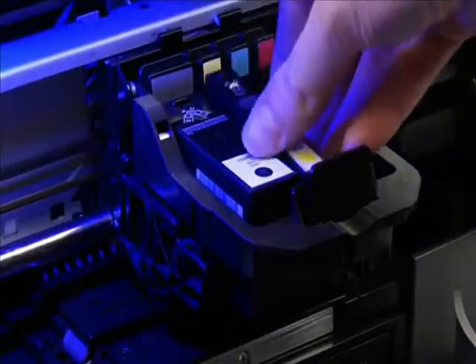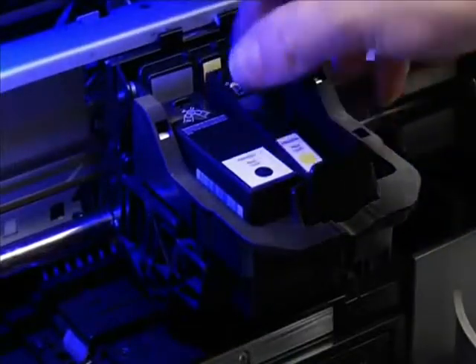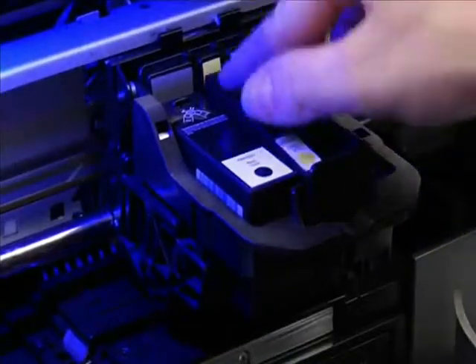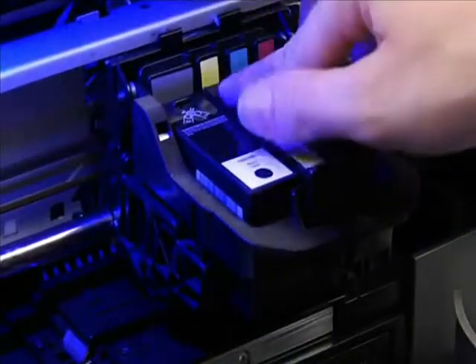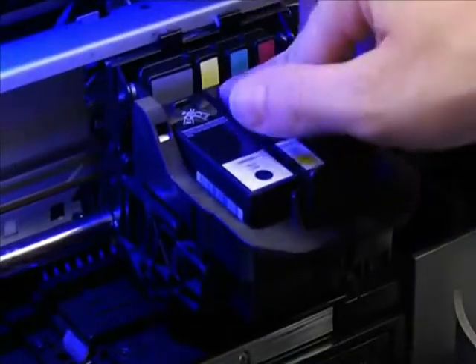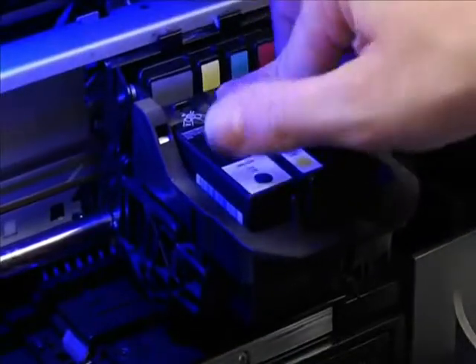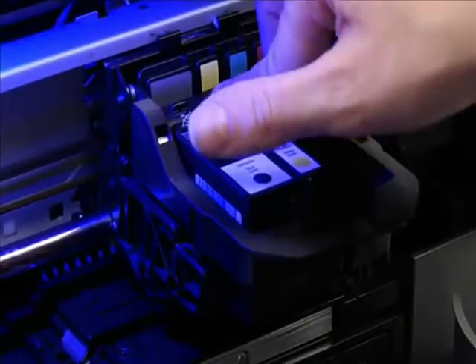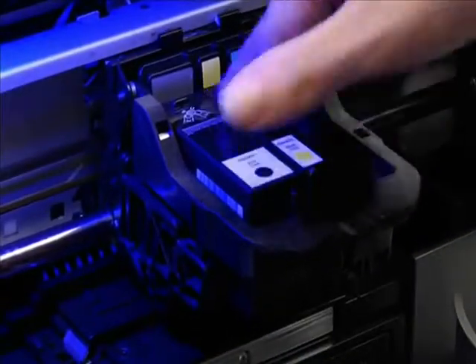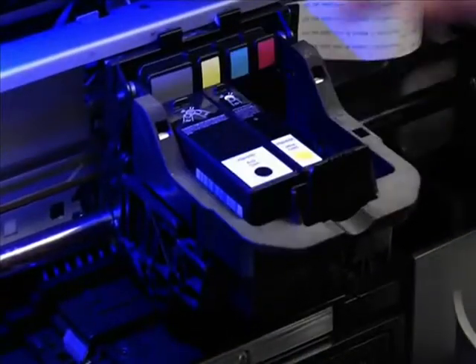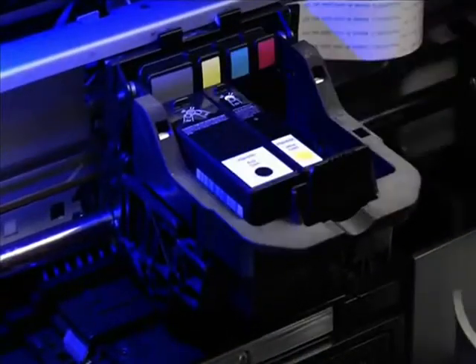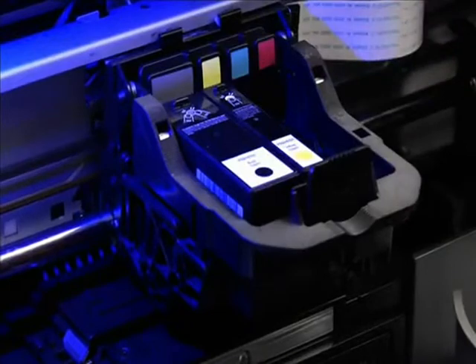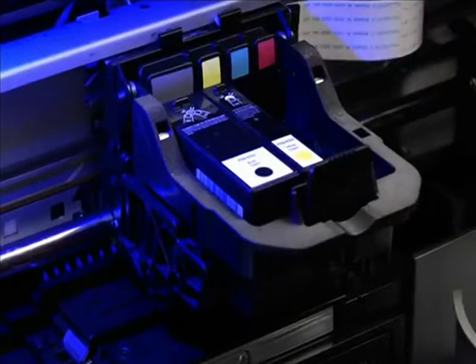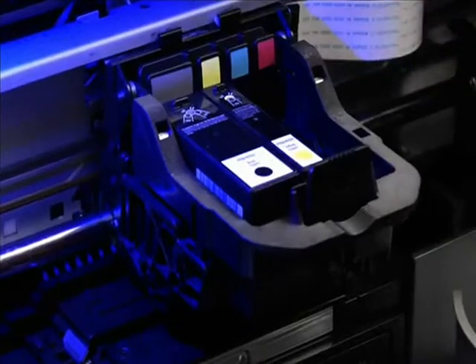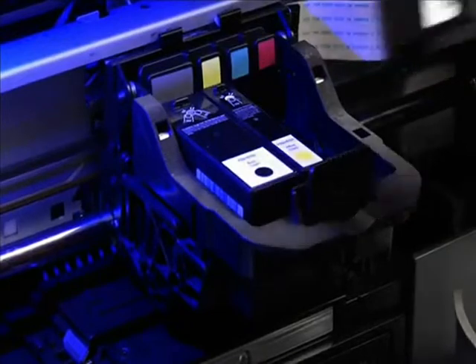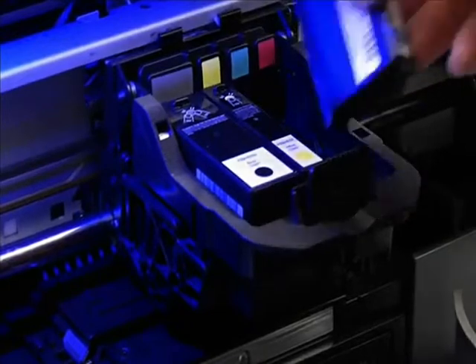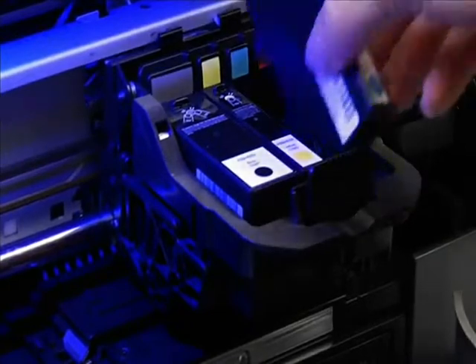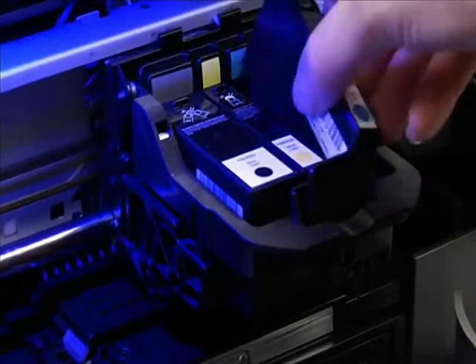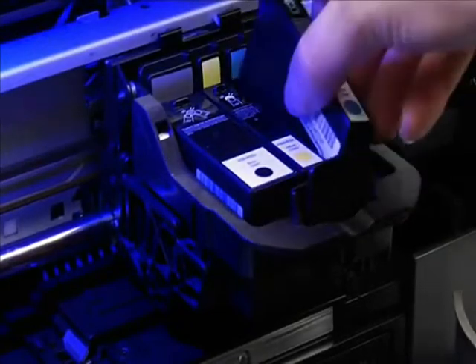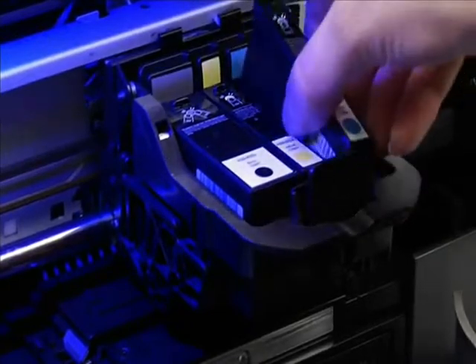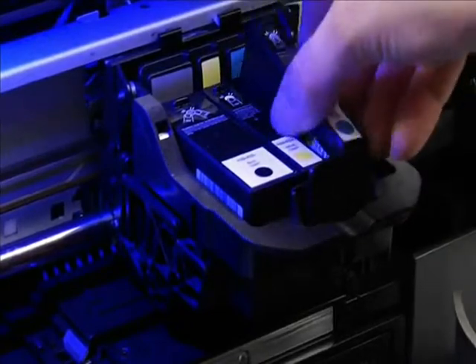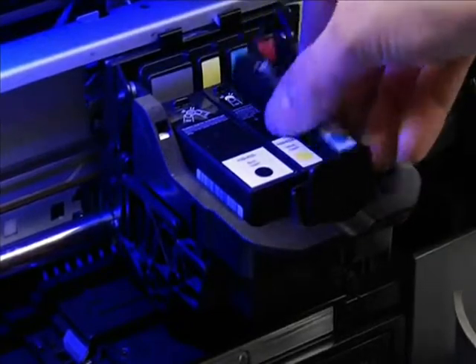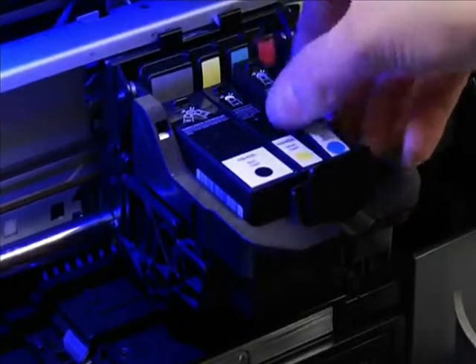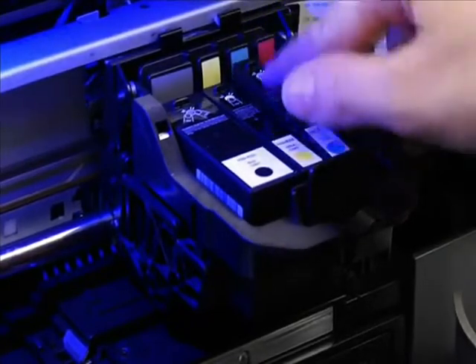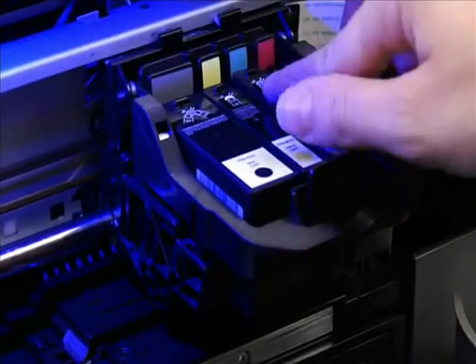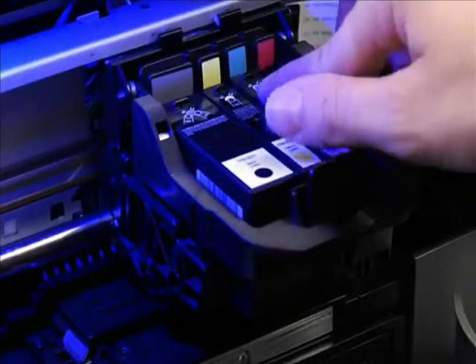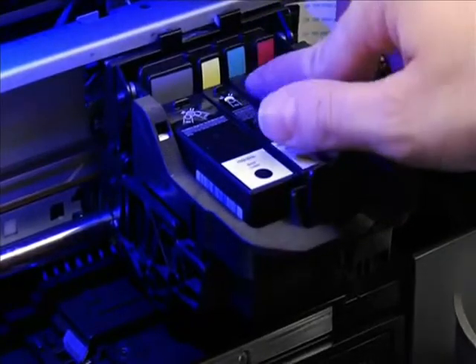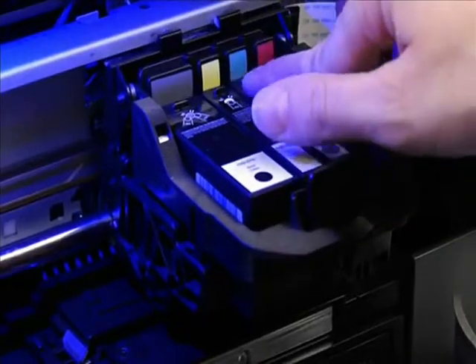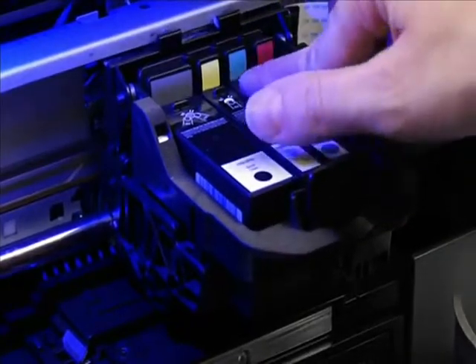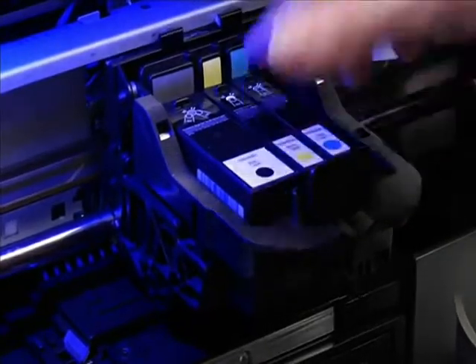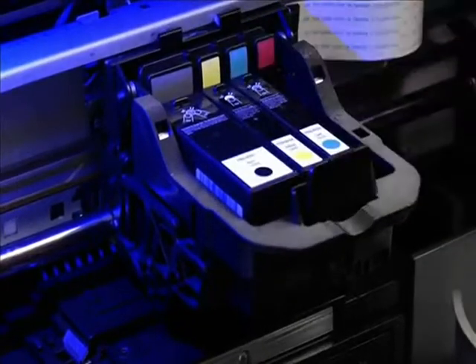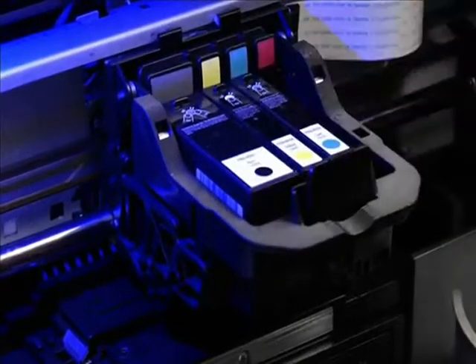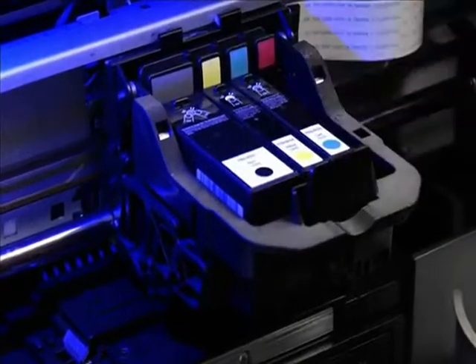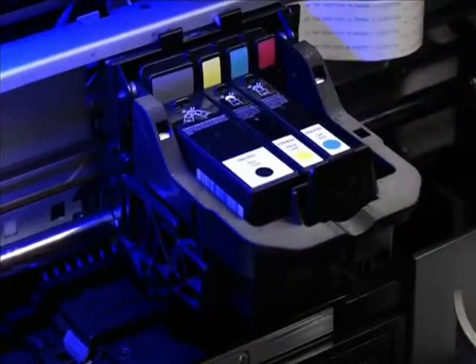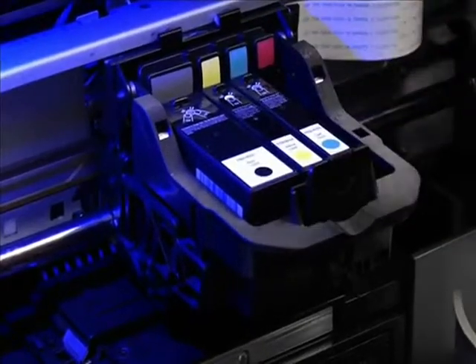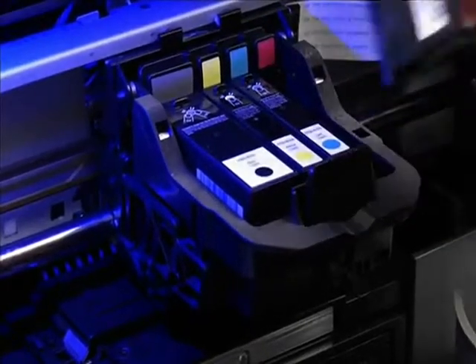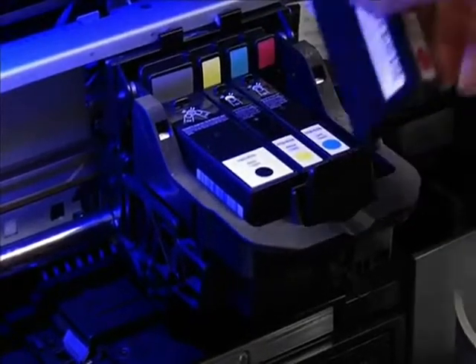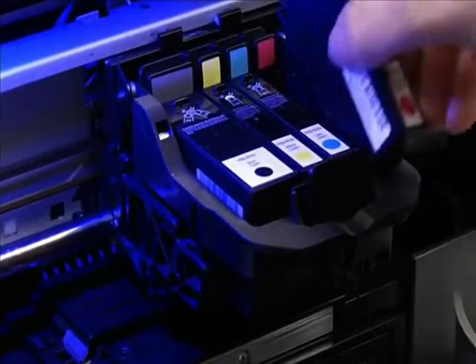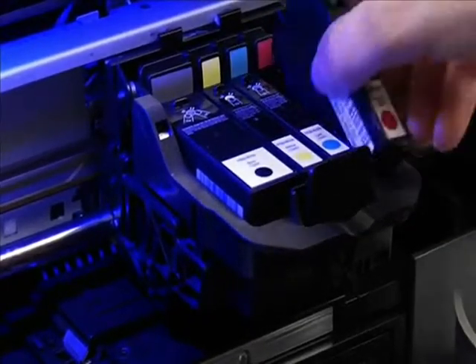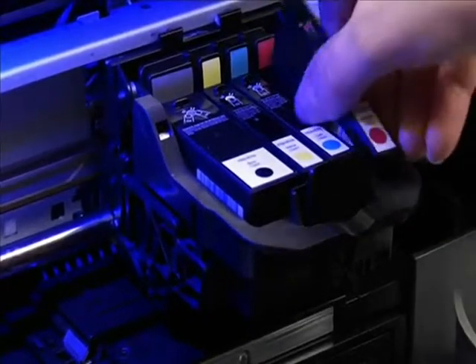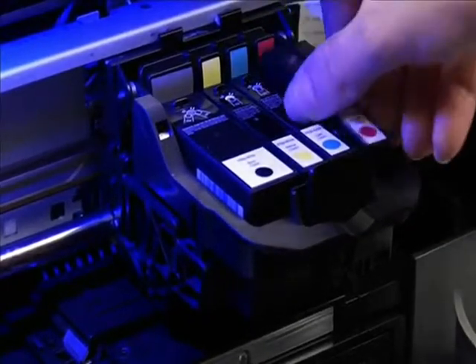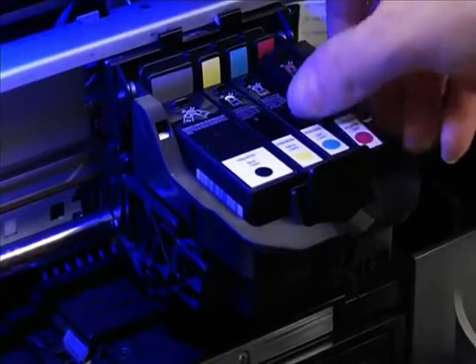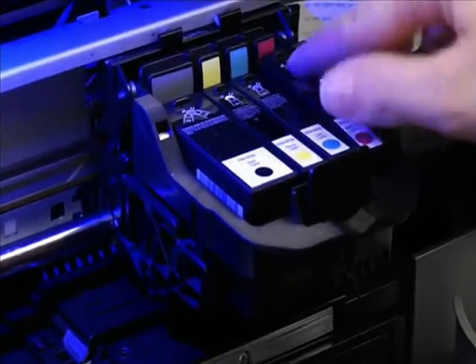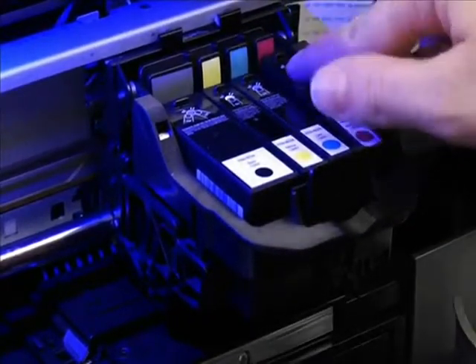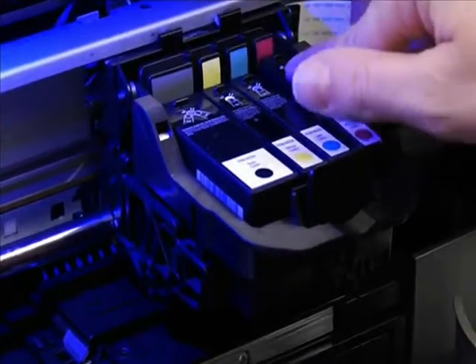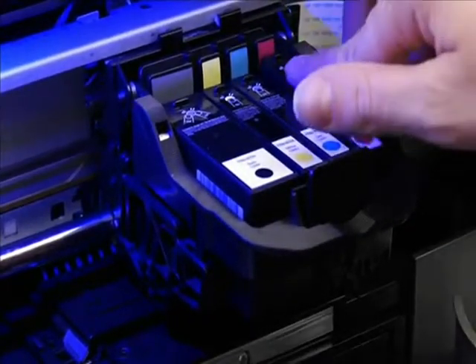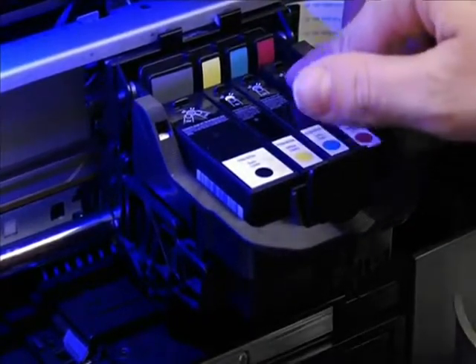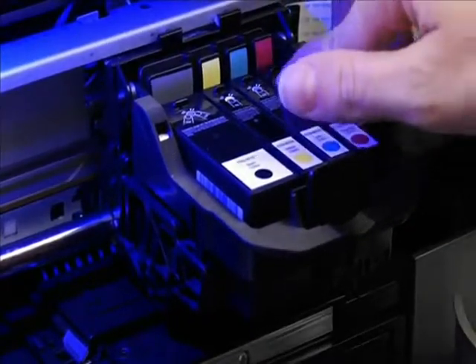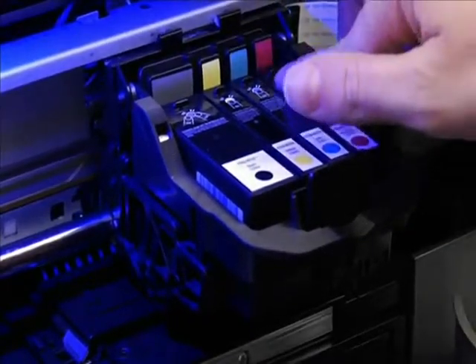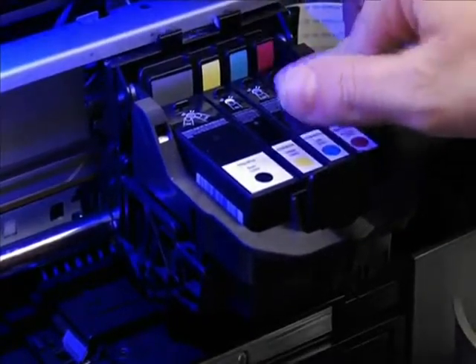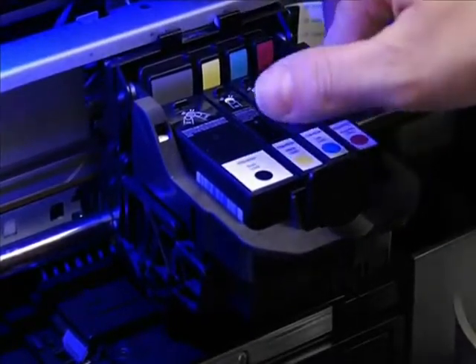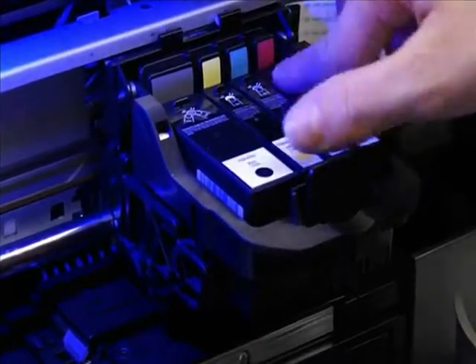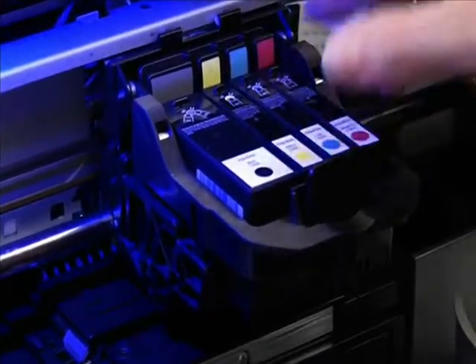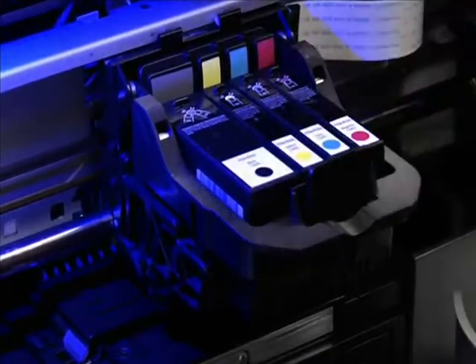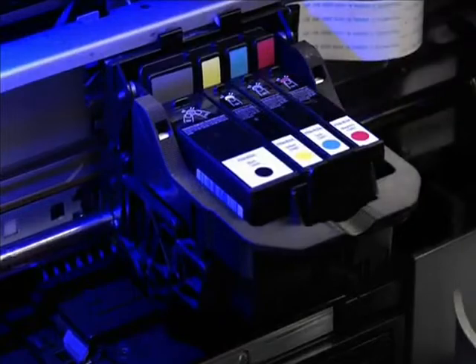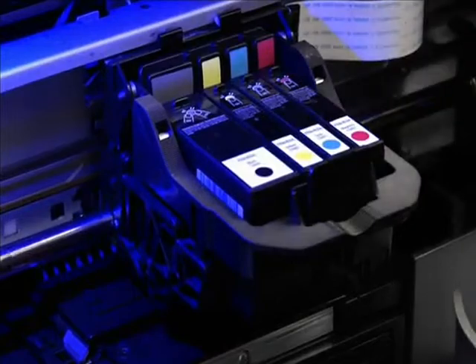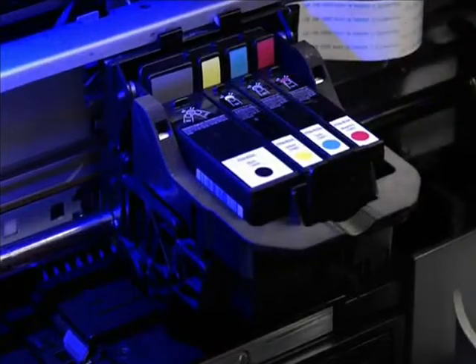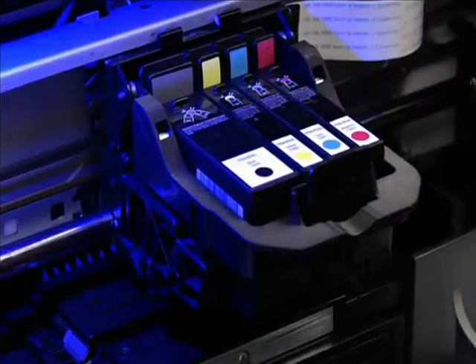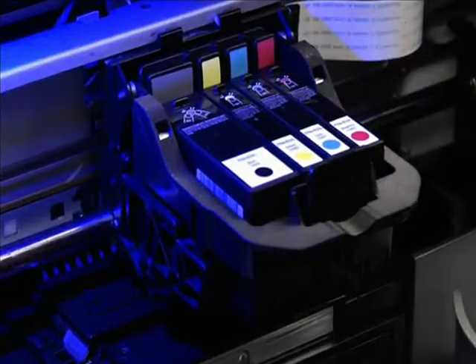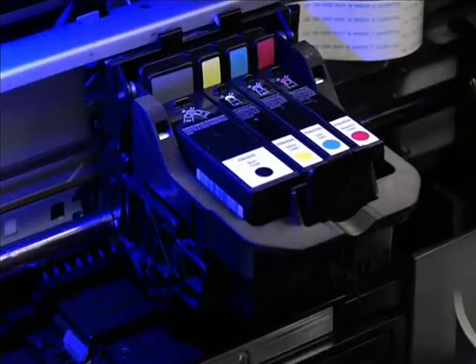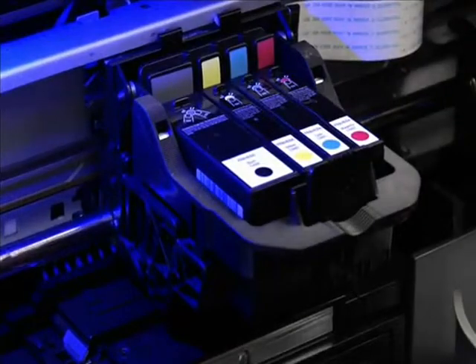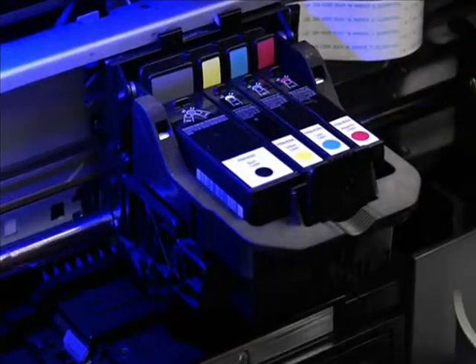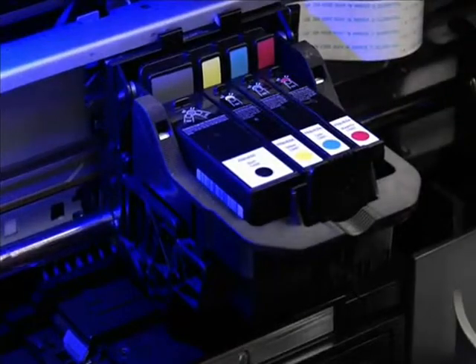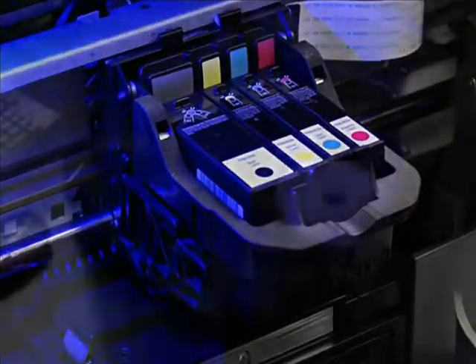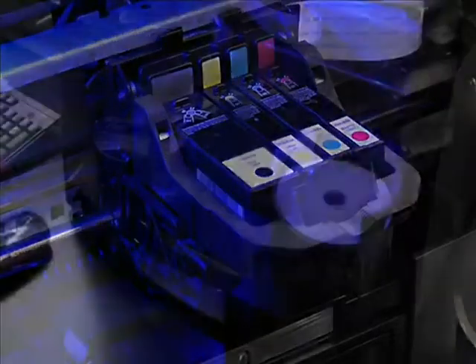The Bravo 4100 series has individual cyan, magenta, yellow, and black ink cartridges to help you save money on every disk you print.